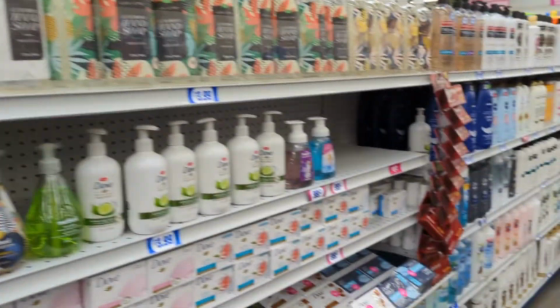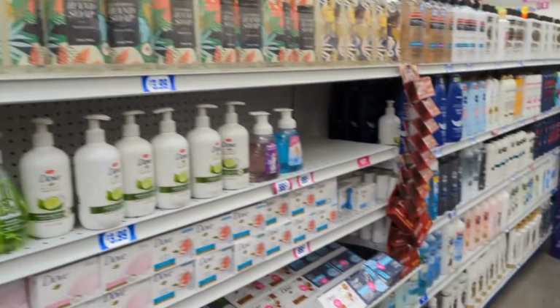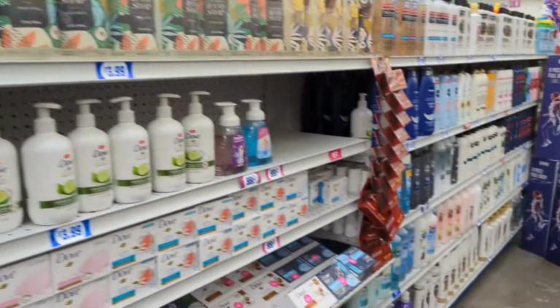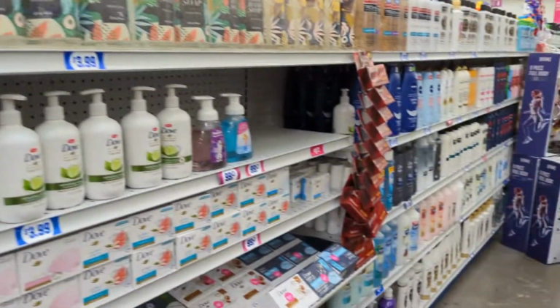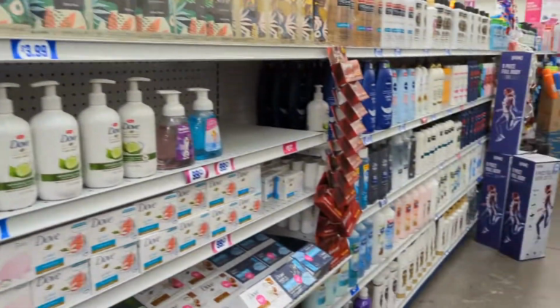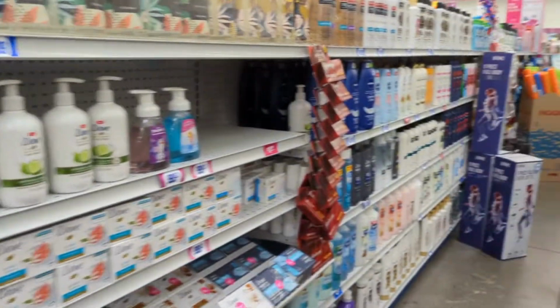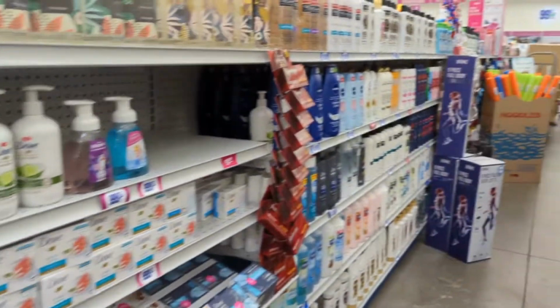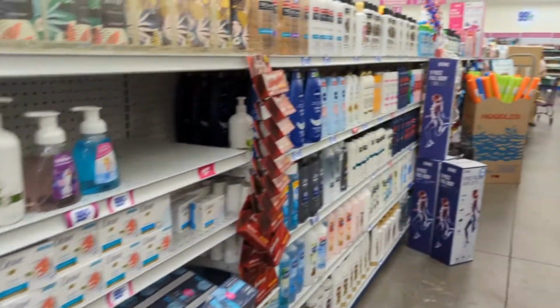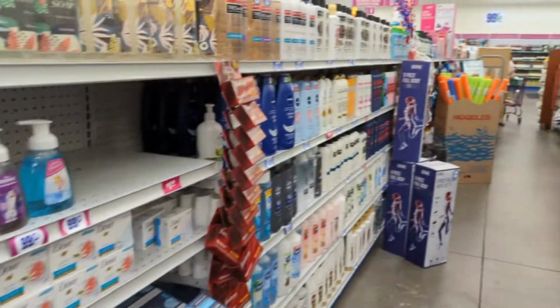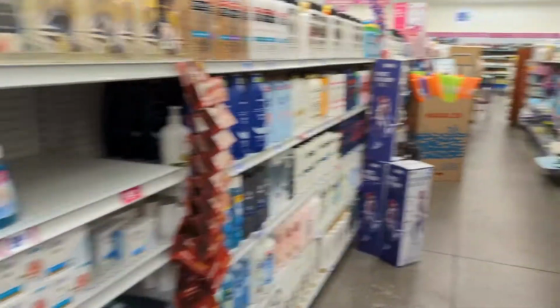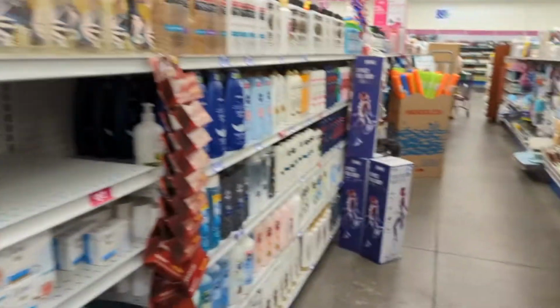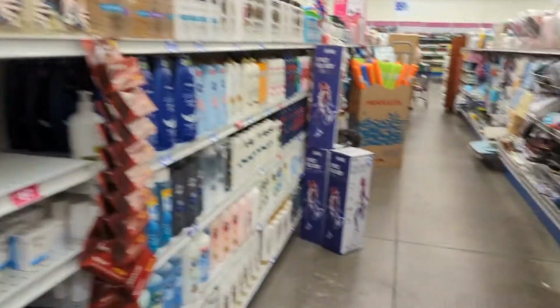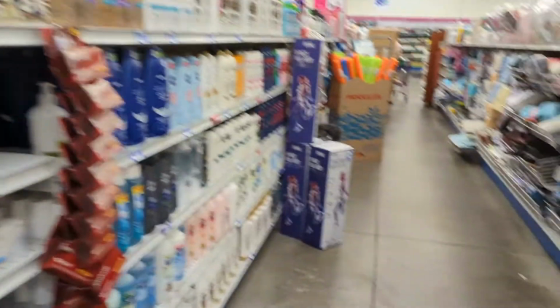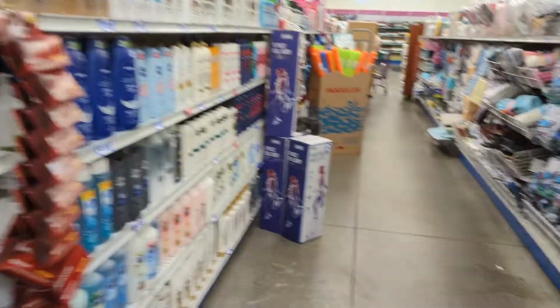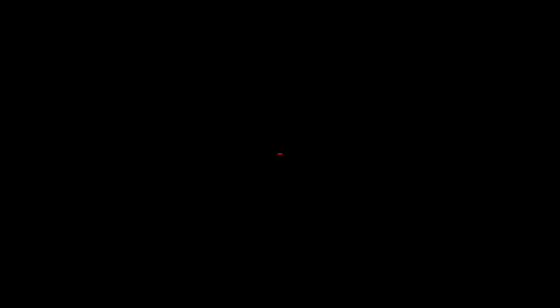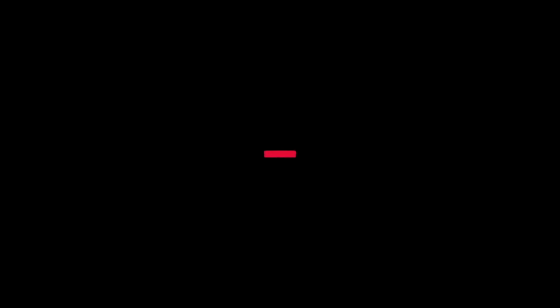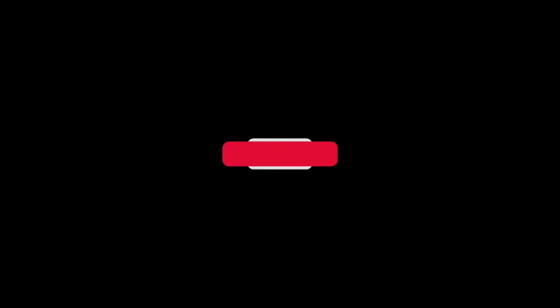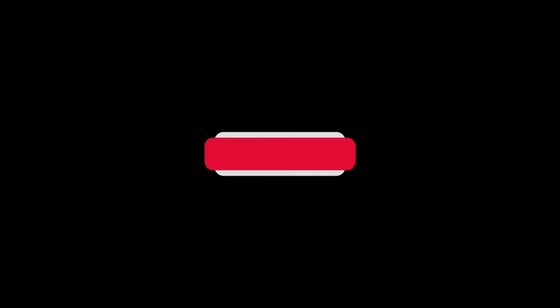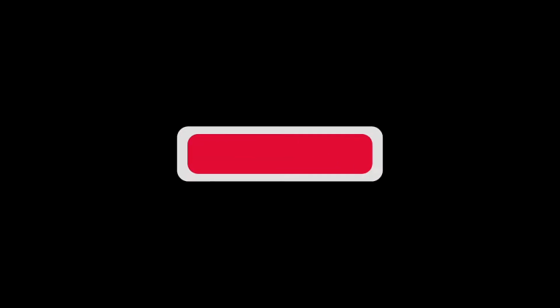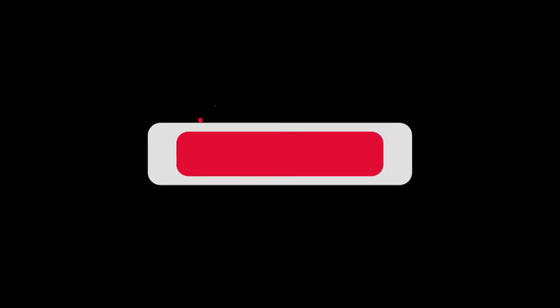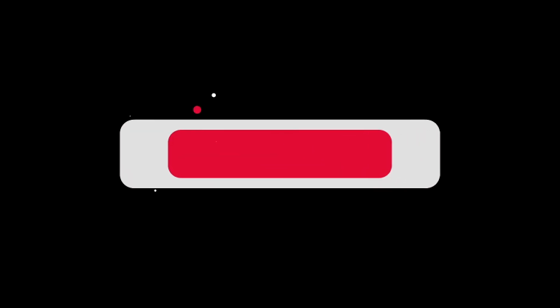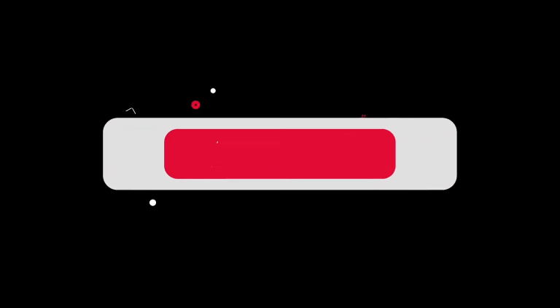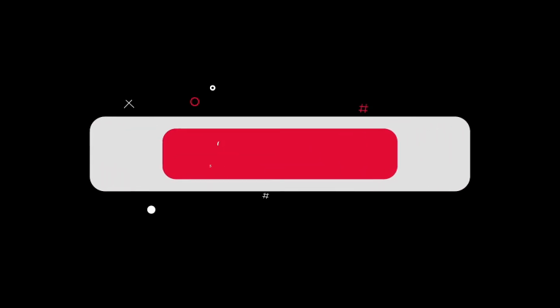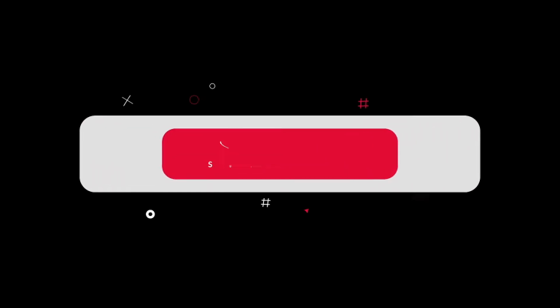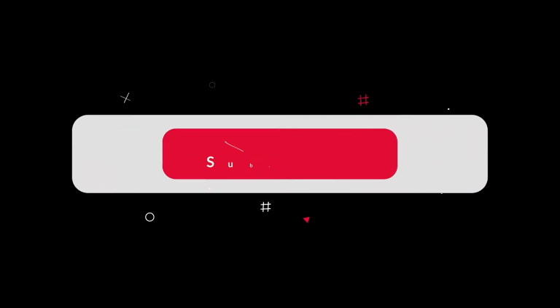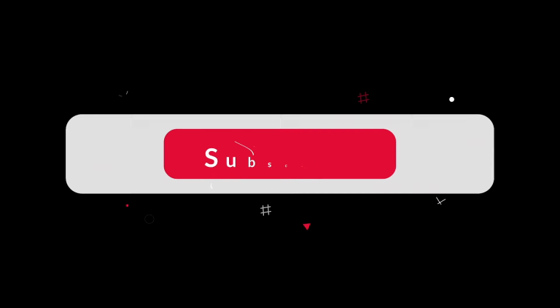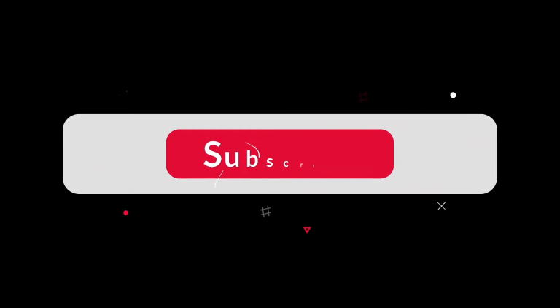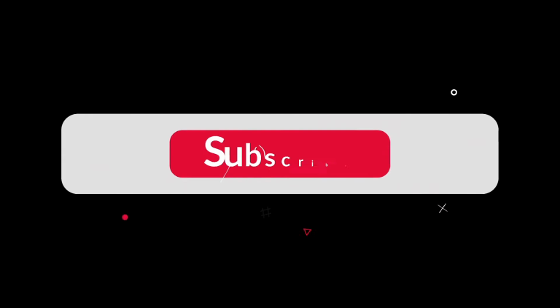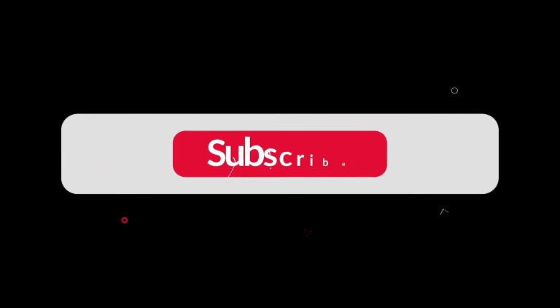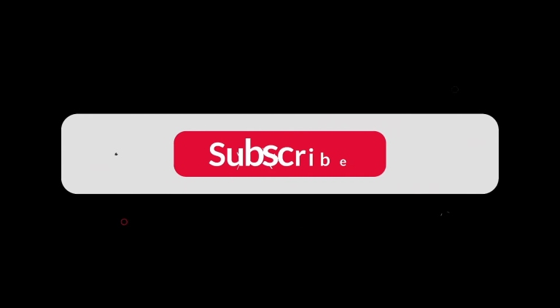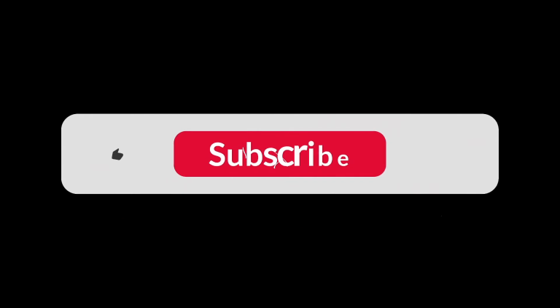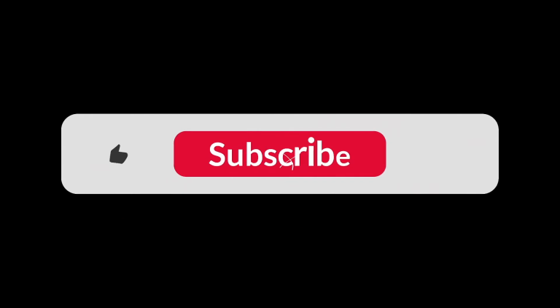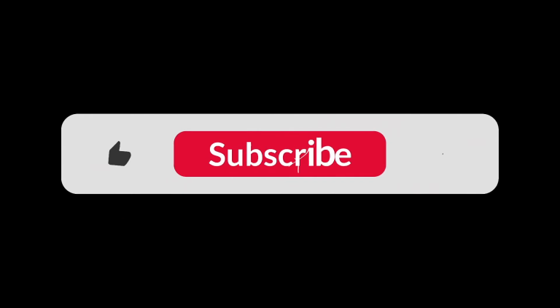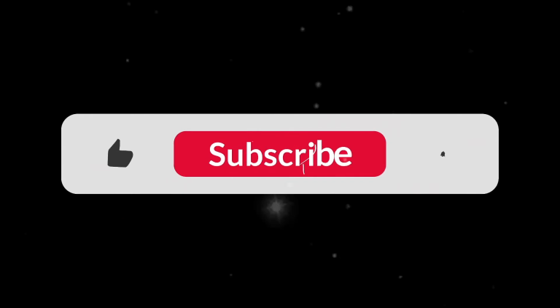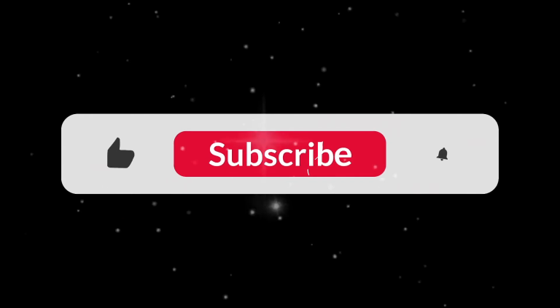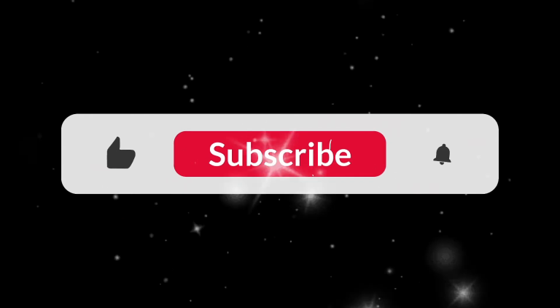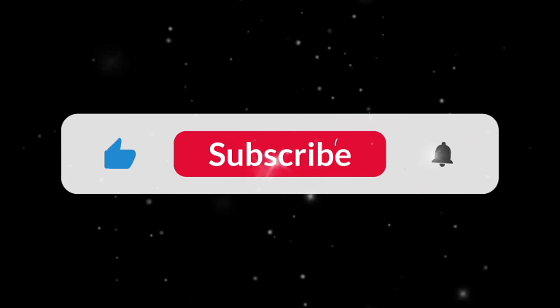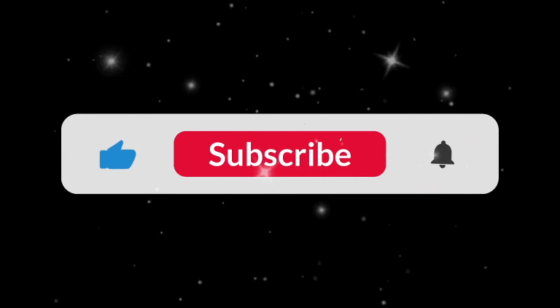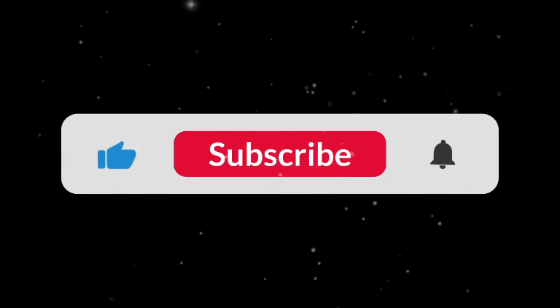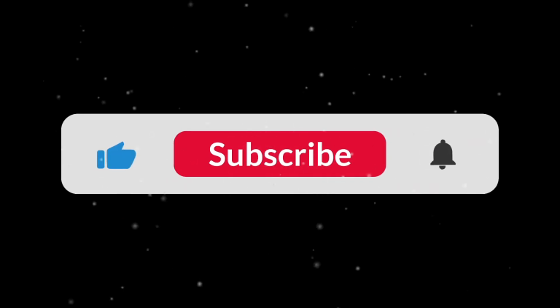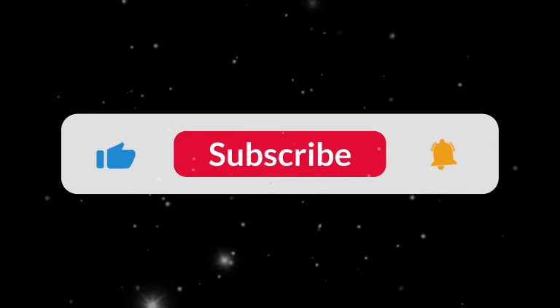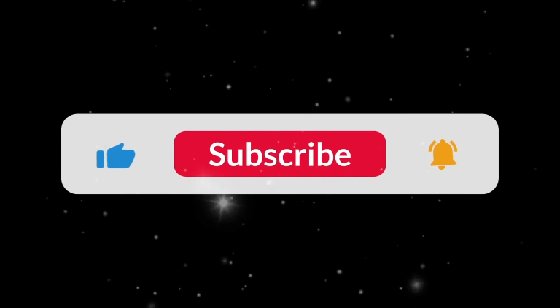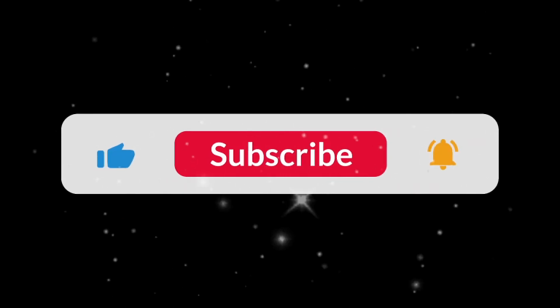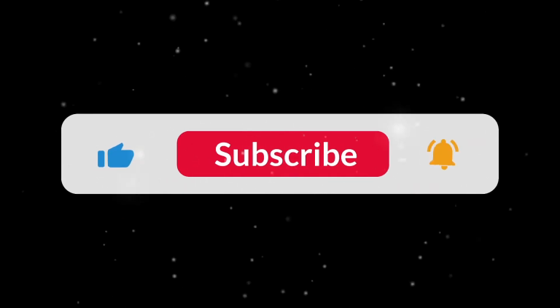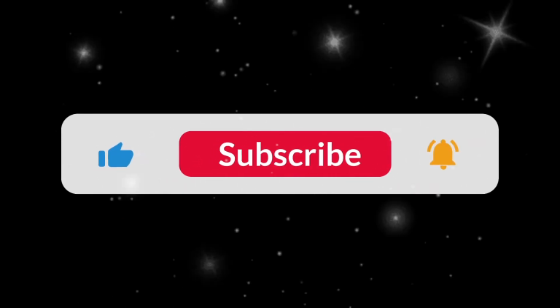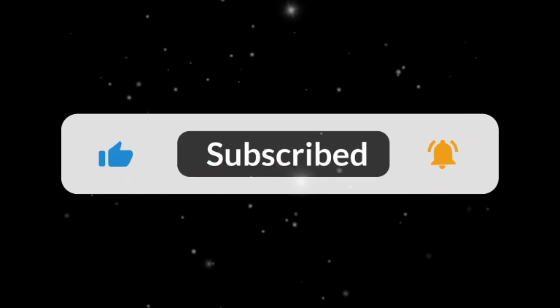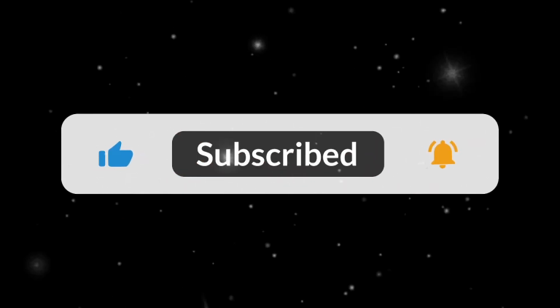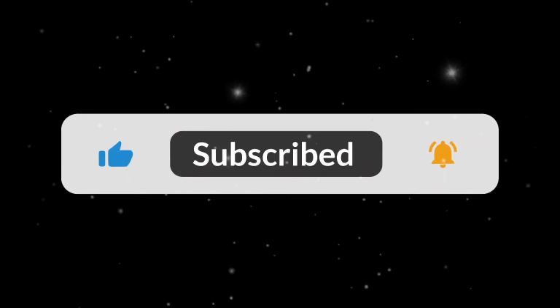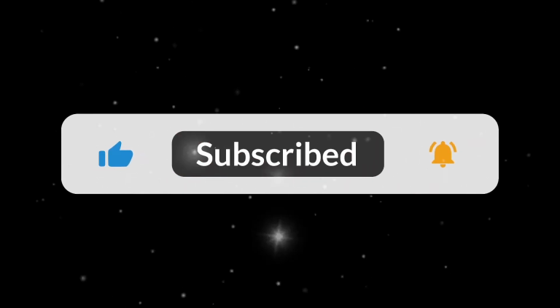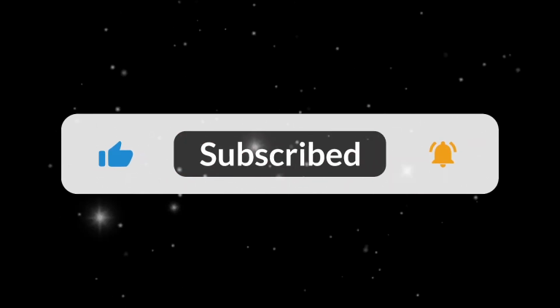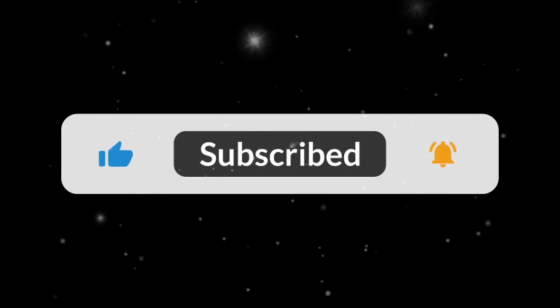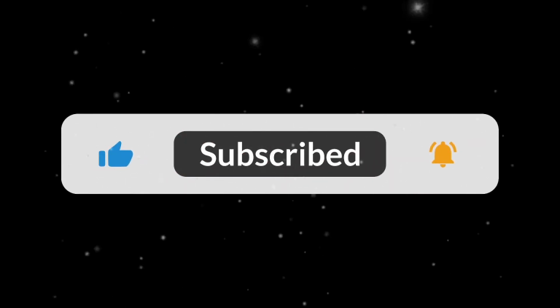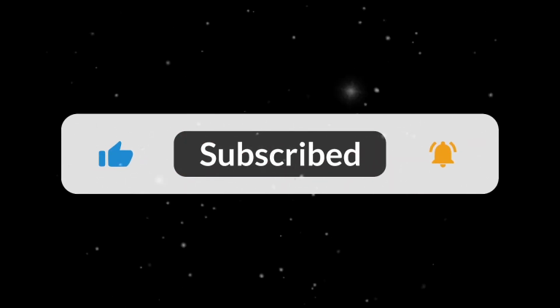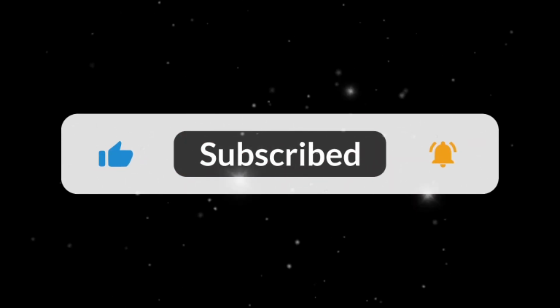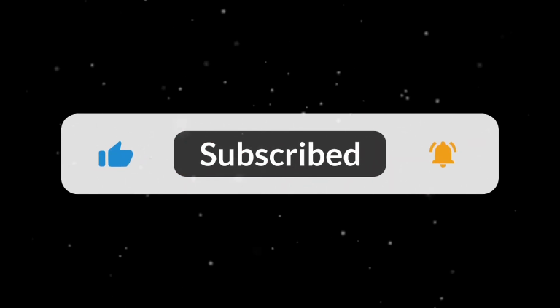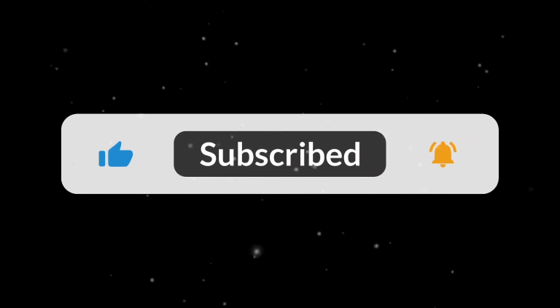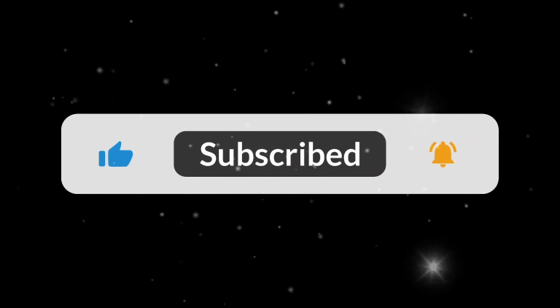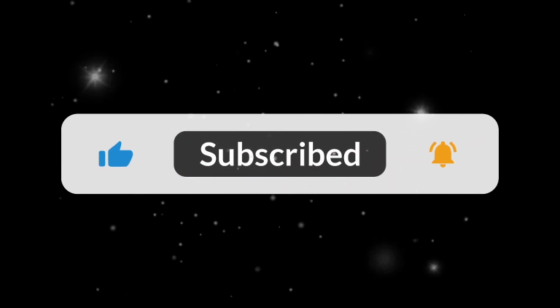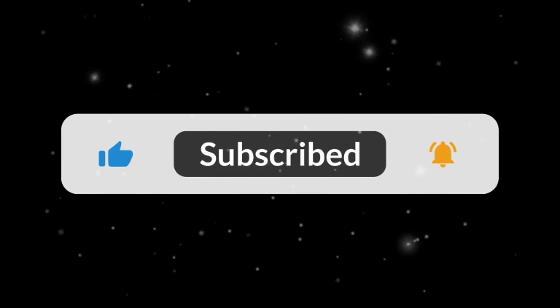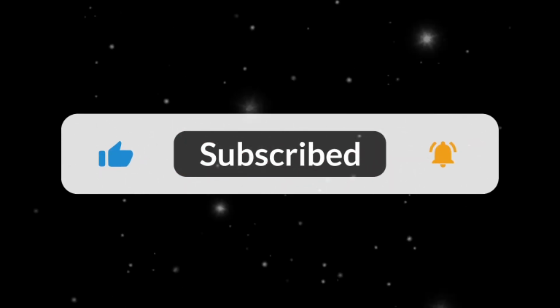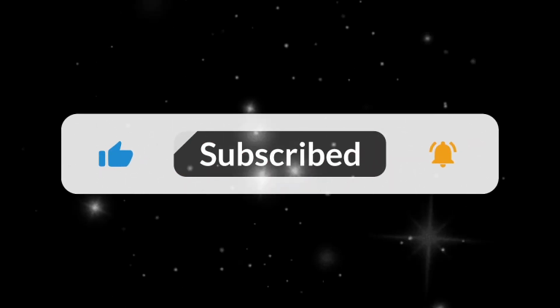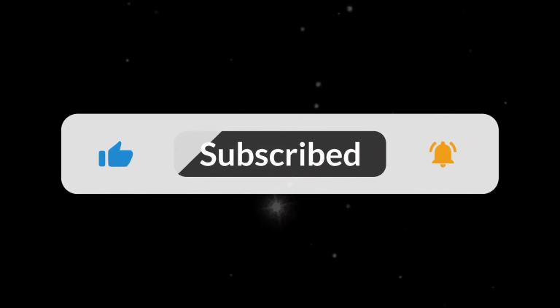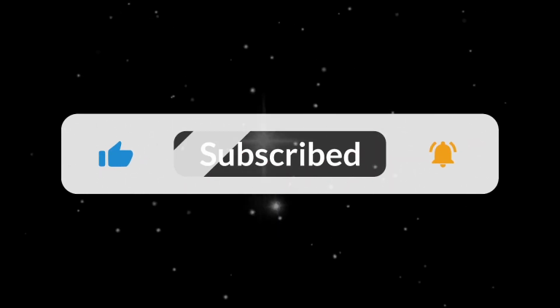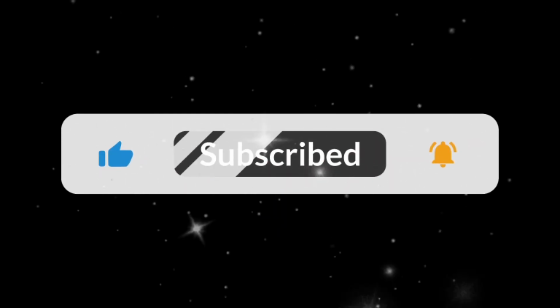Thank you so much, you guys. If you made it to the end, I love you — give me a thumbs up and I'll see you in the next one!